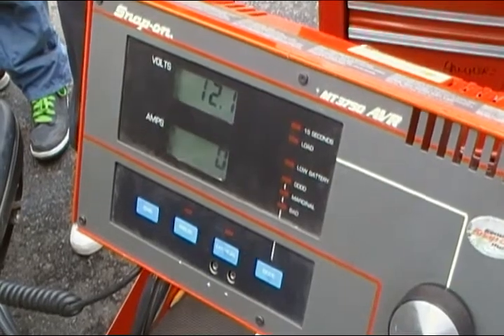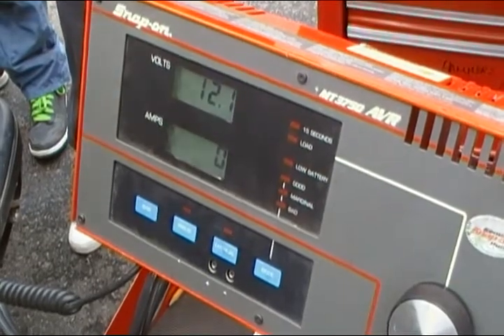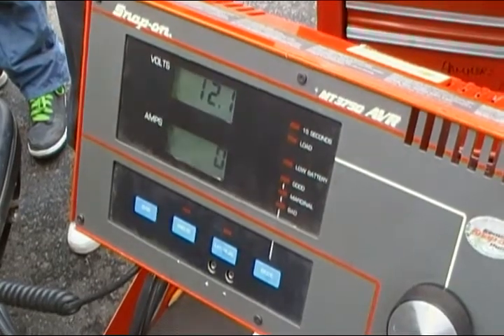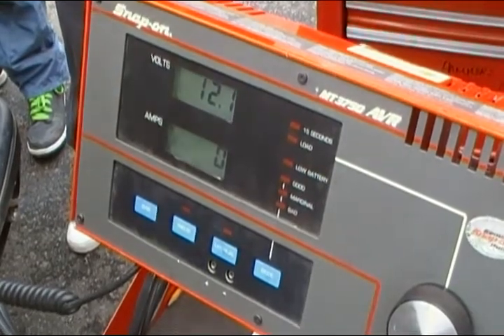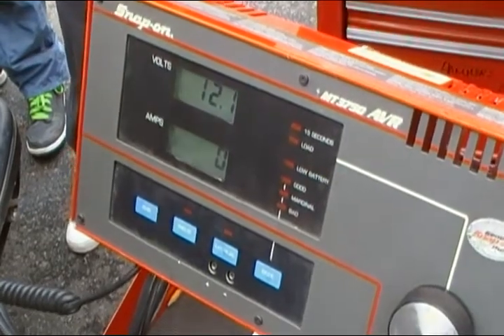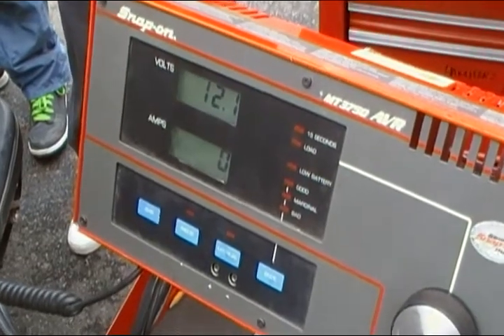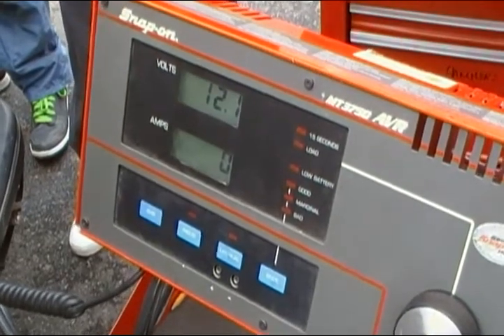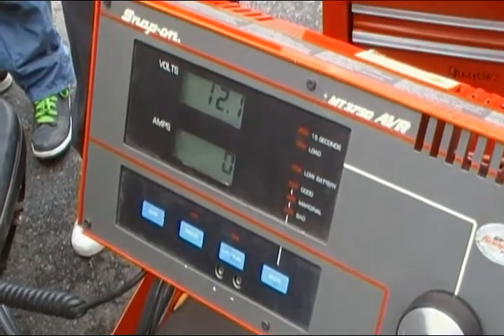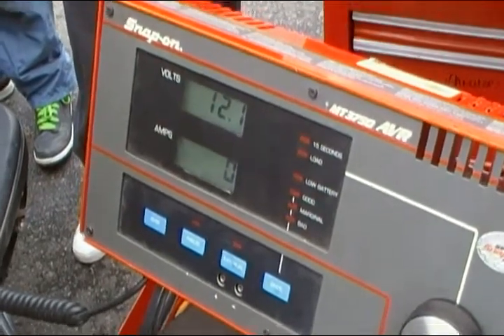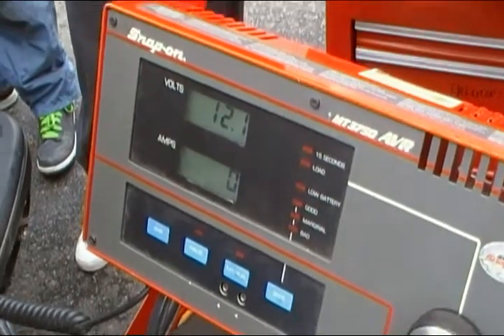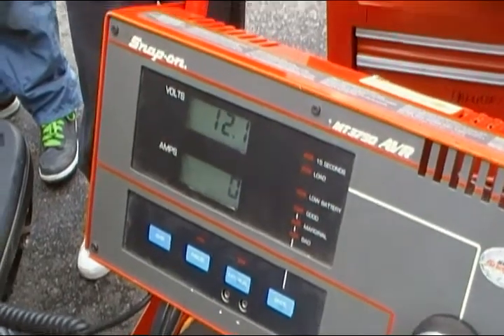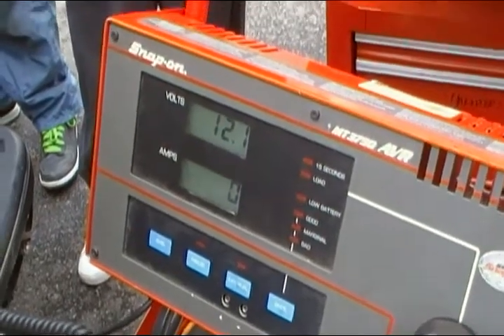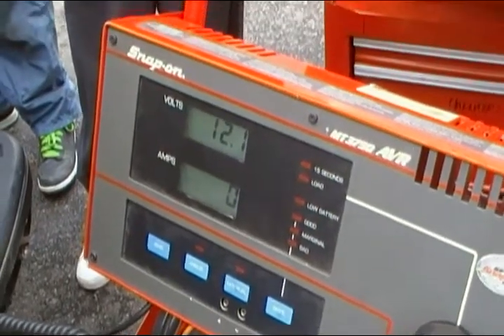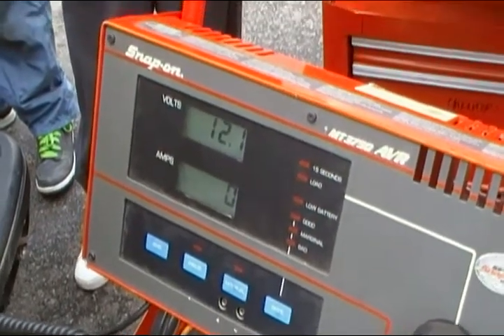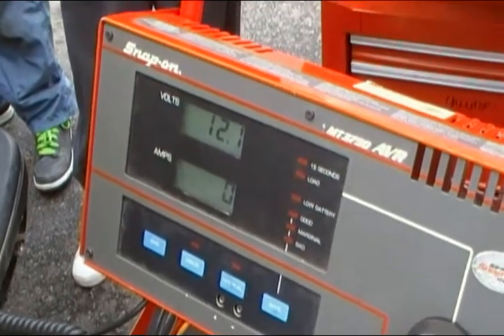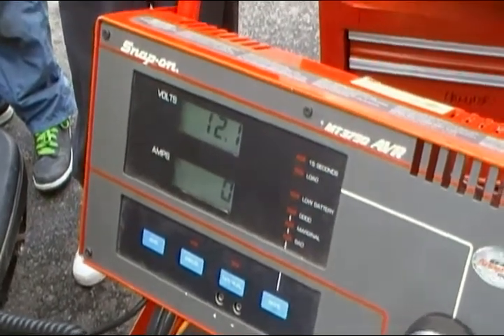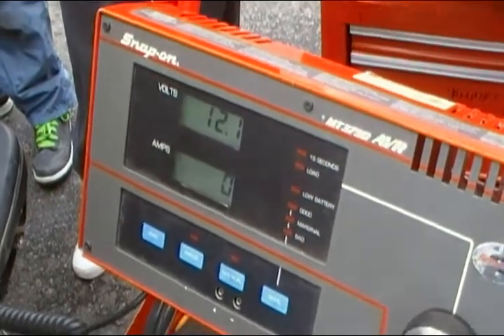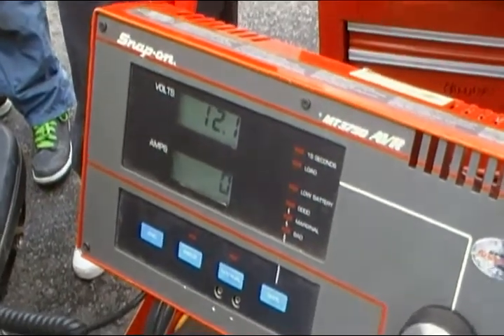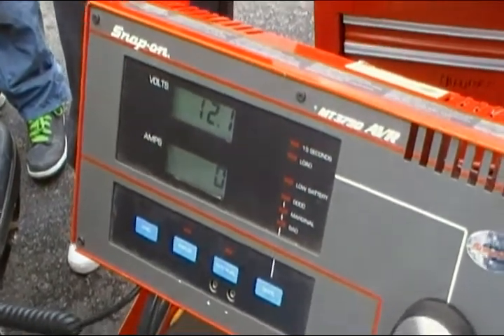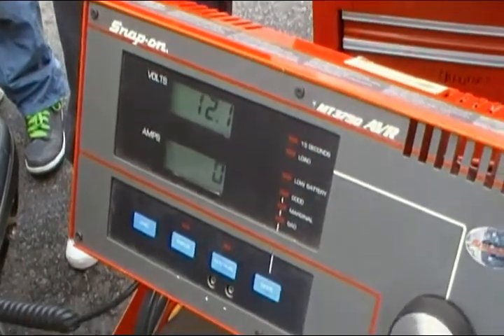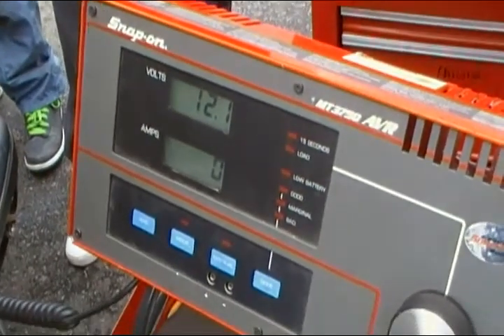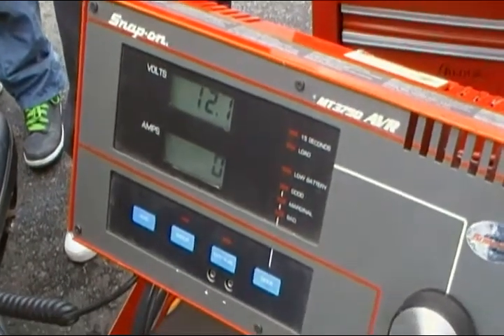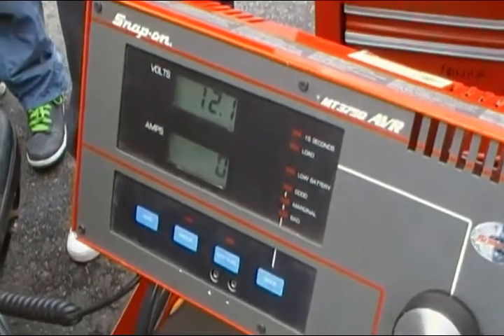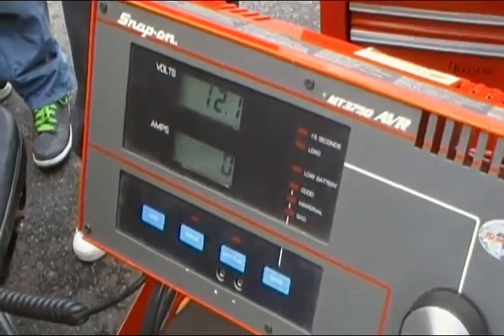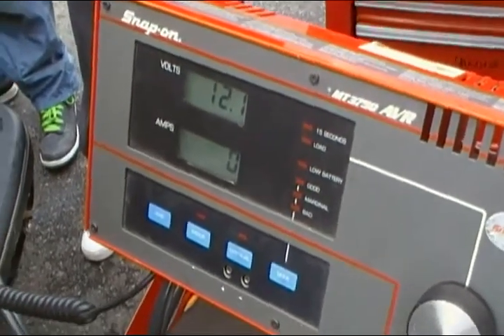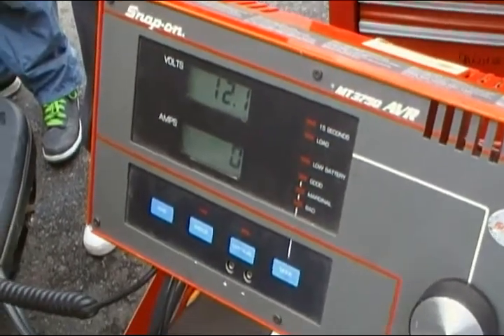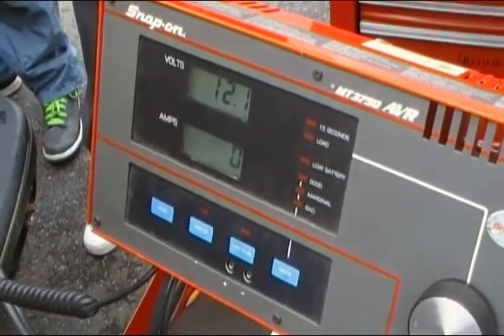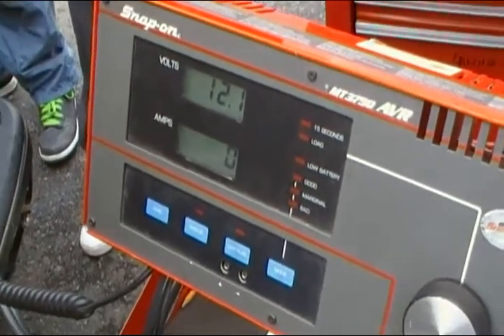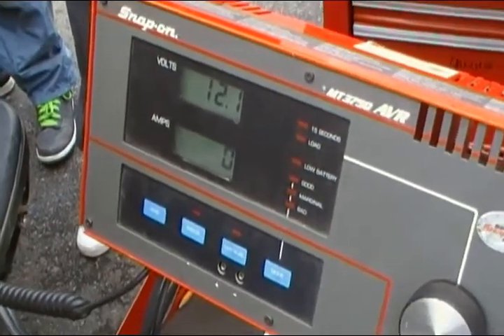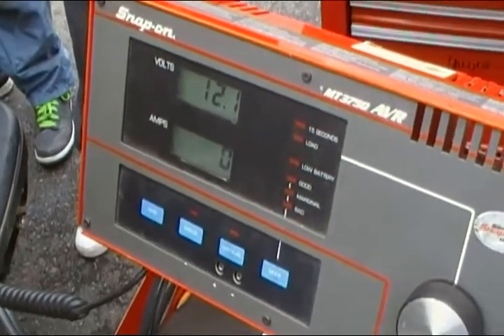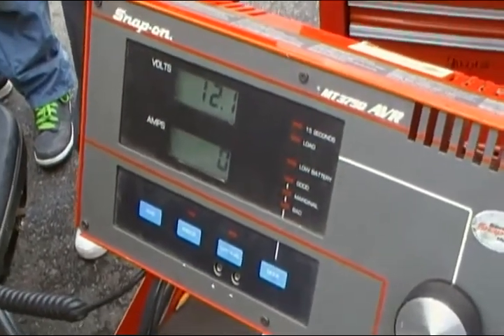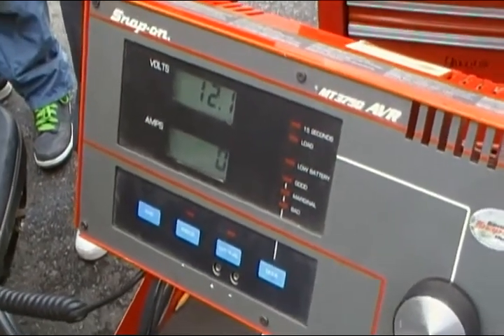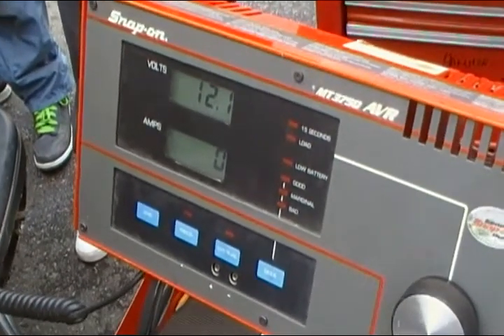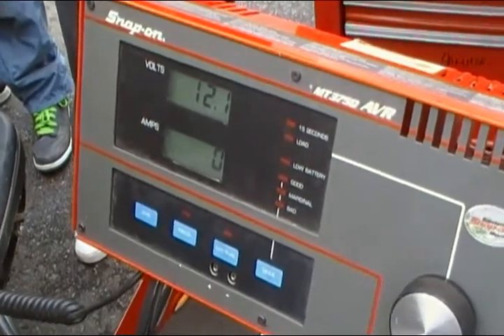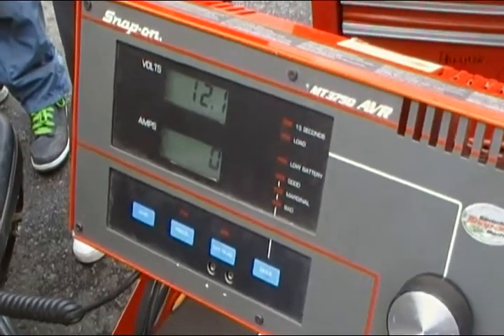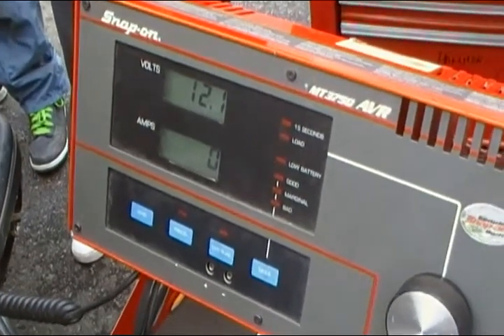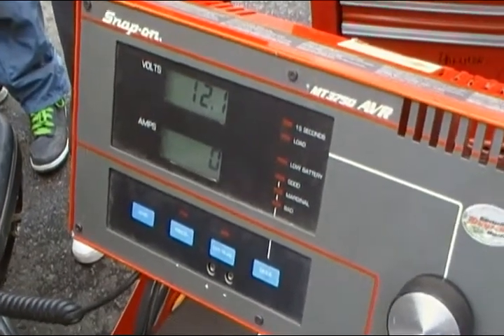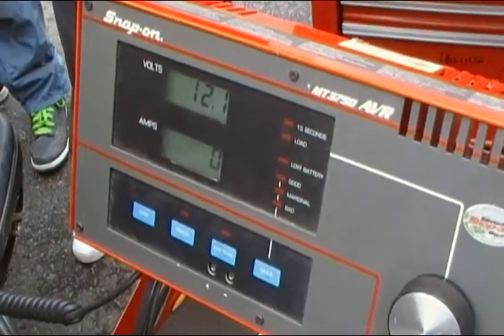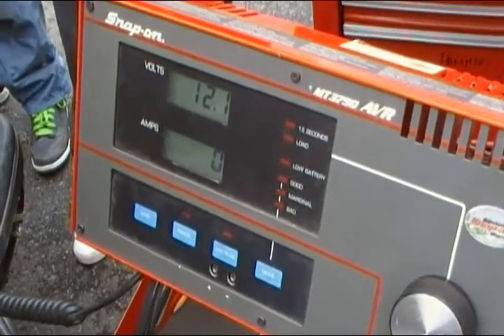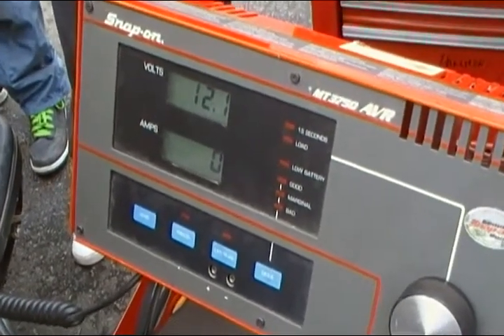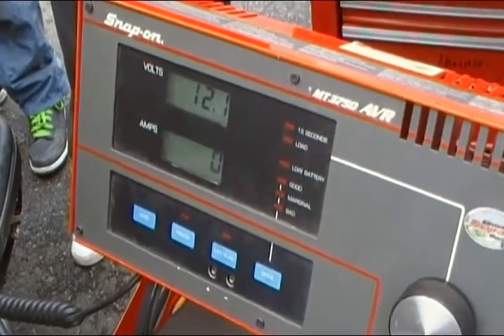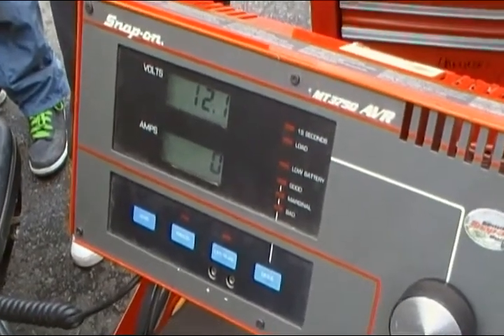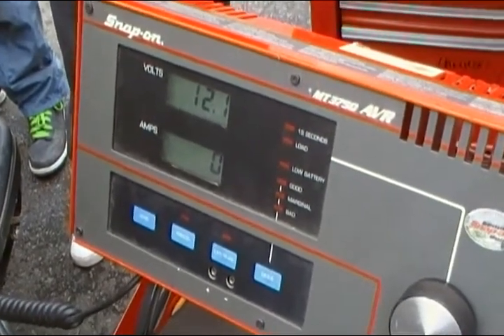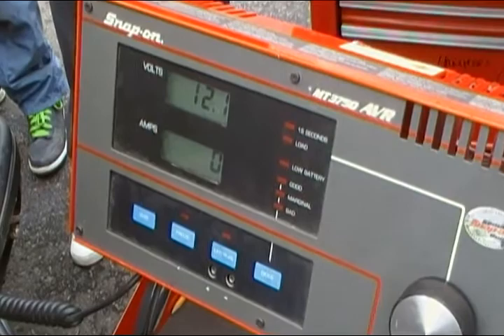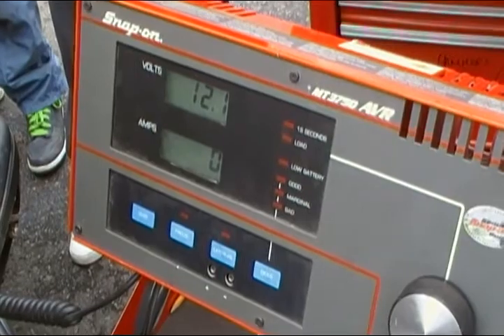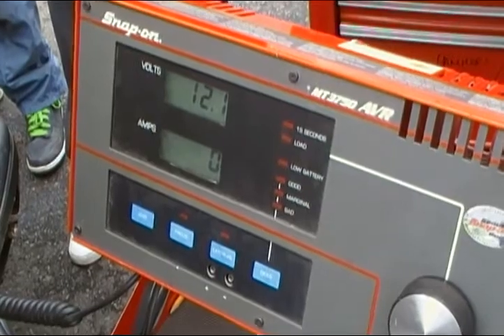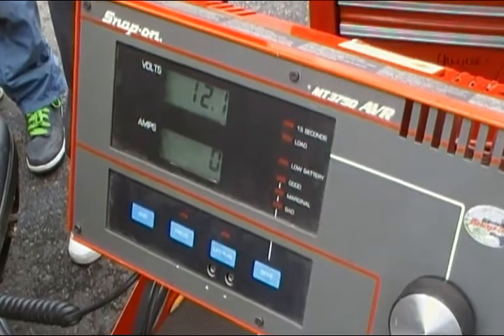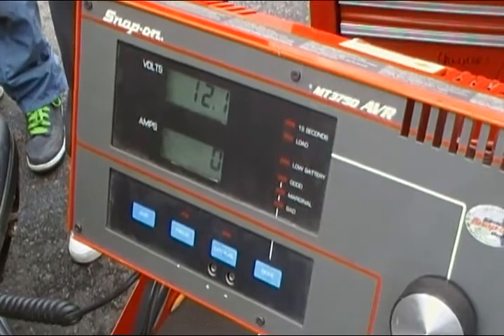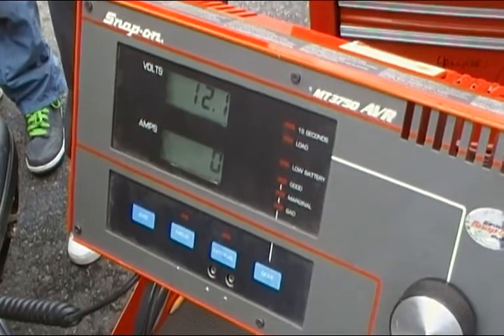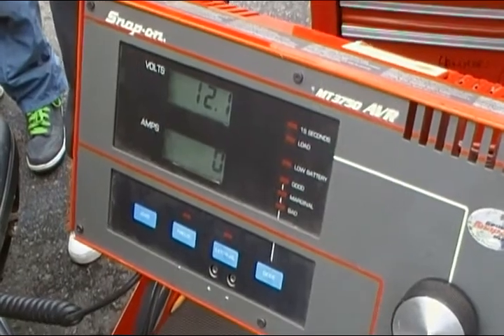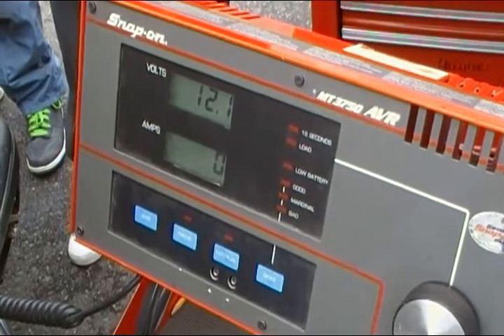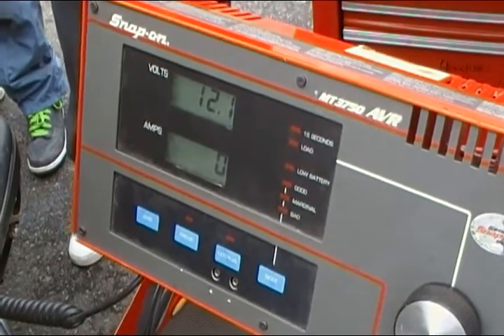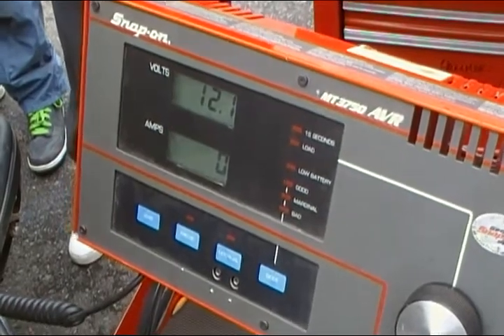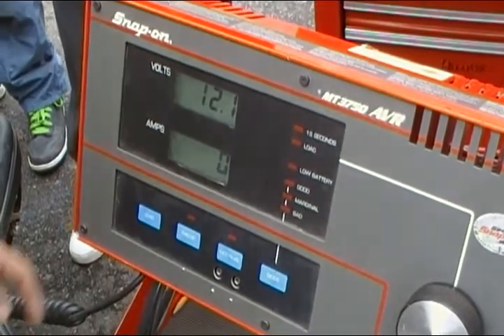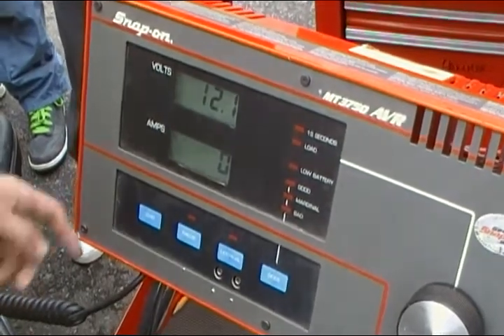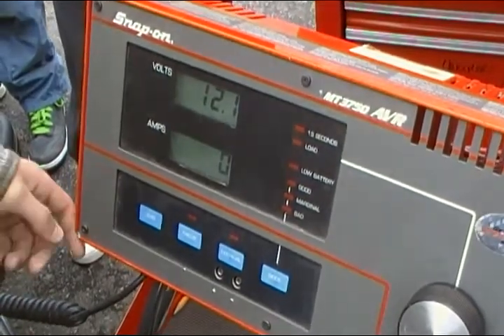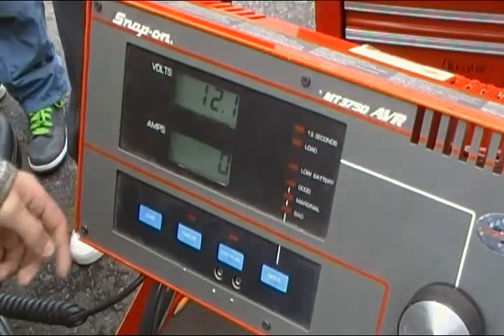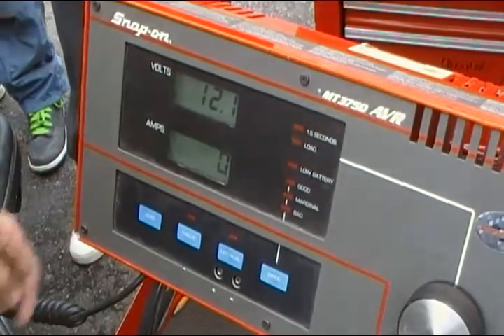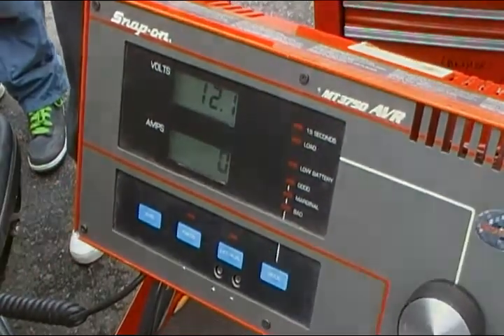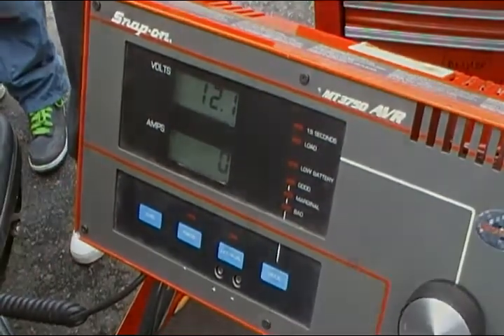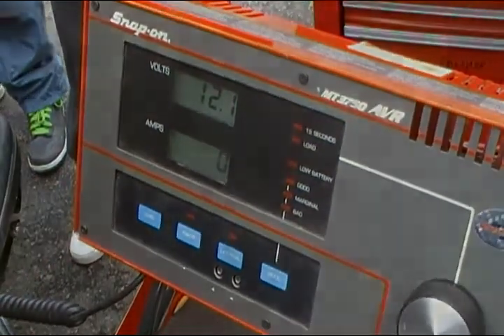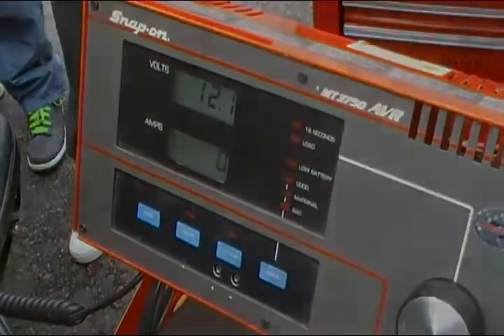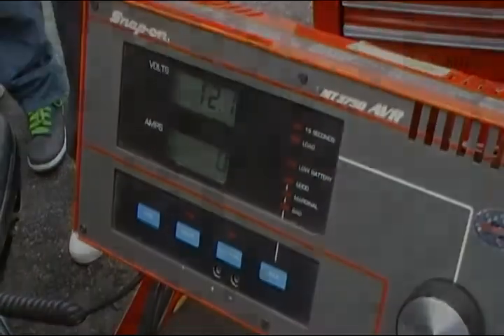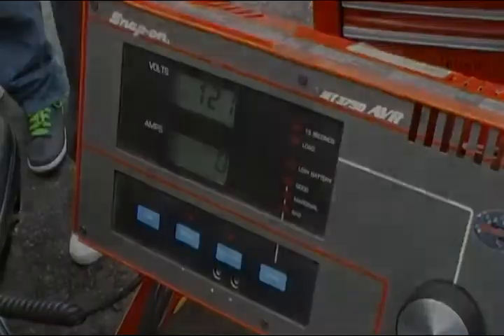If the battery failed the load test, you hook it up to the battery charger for 3 minutes on a high charge, and then redo the test.